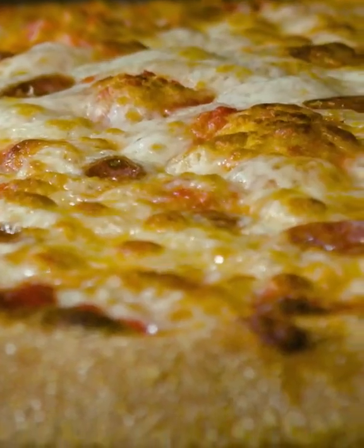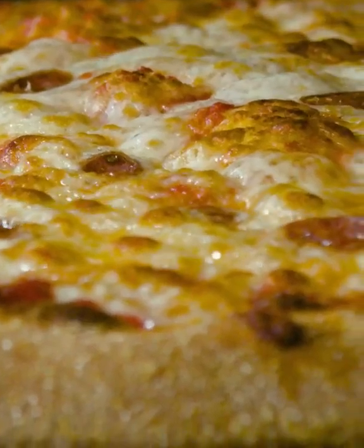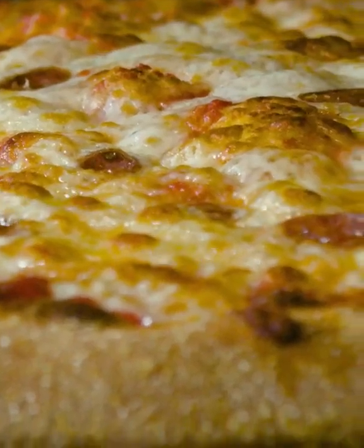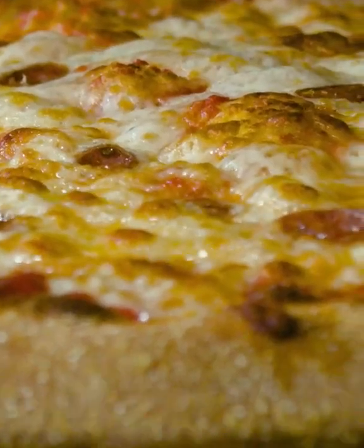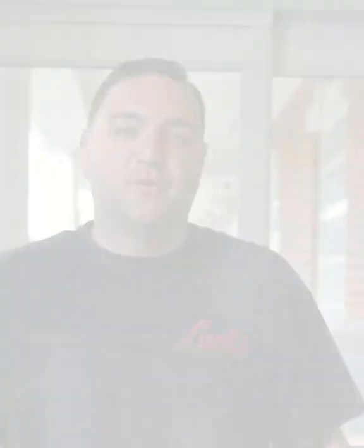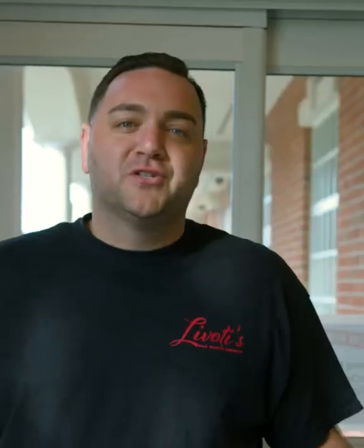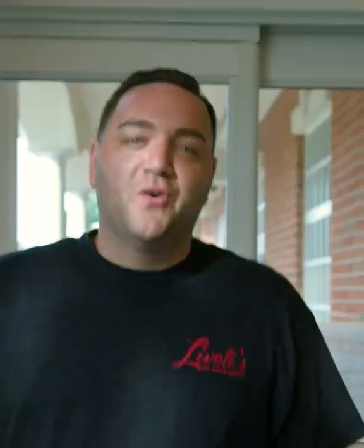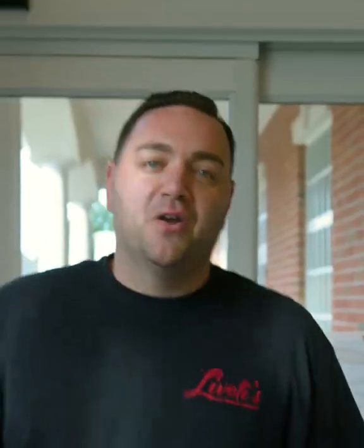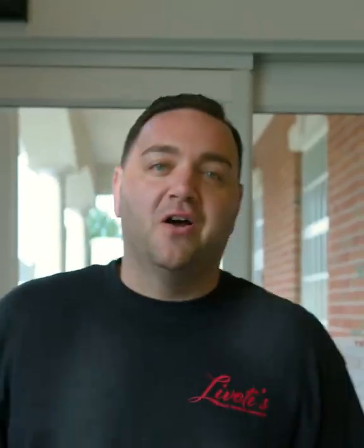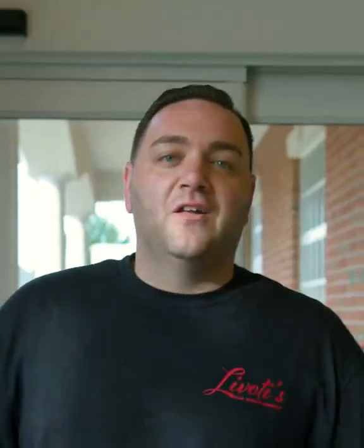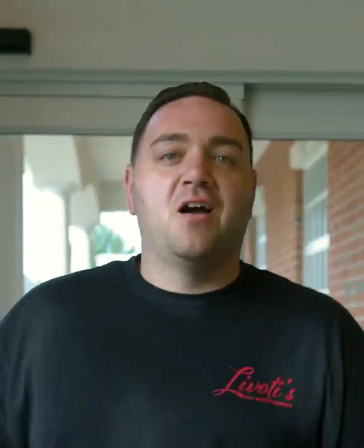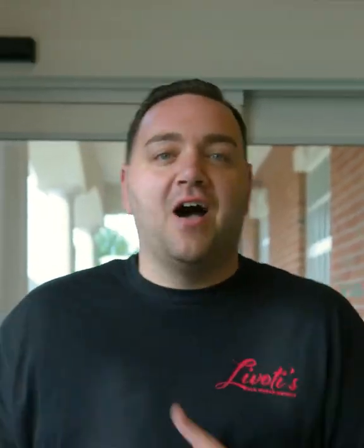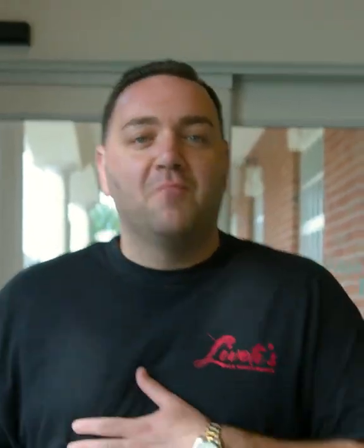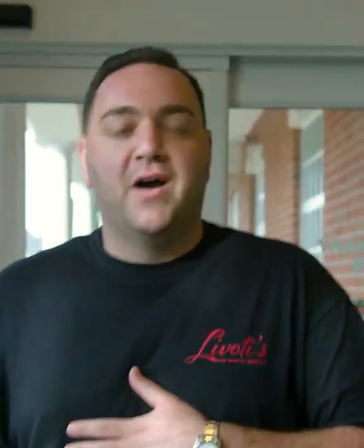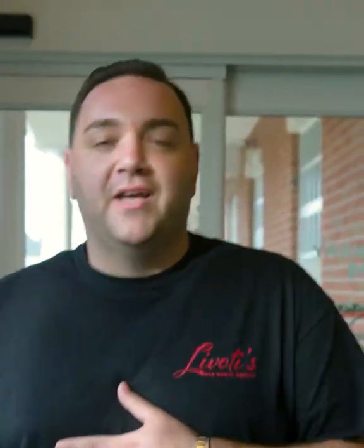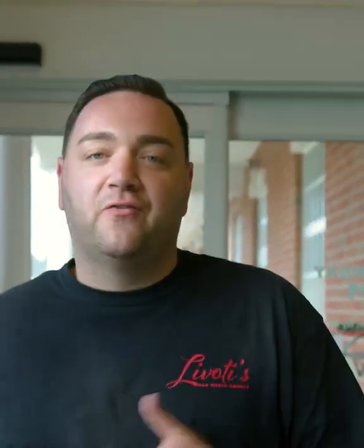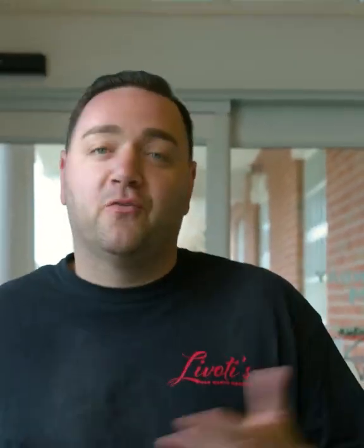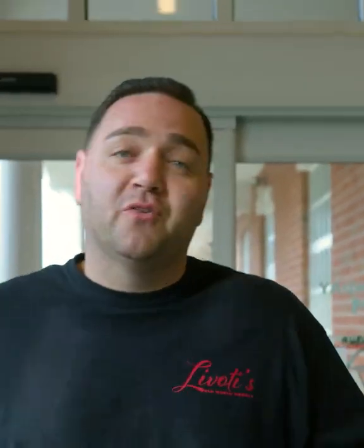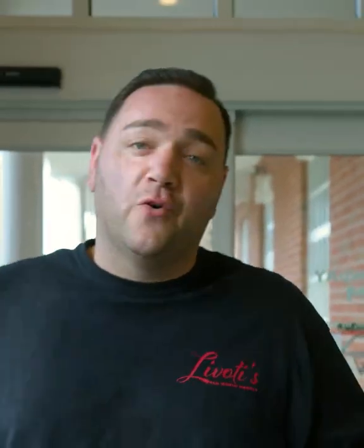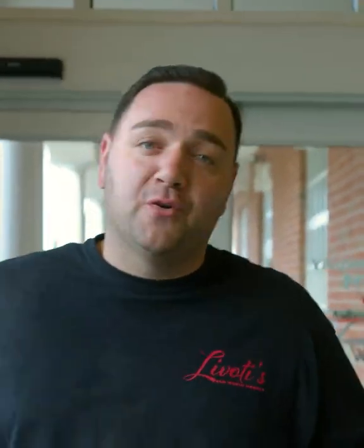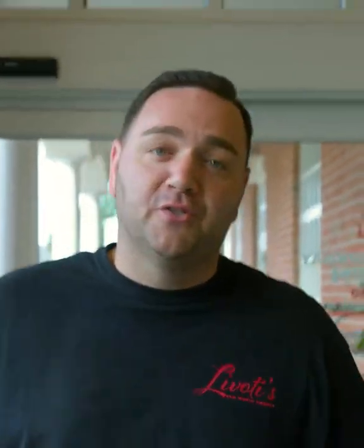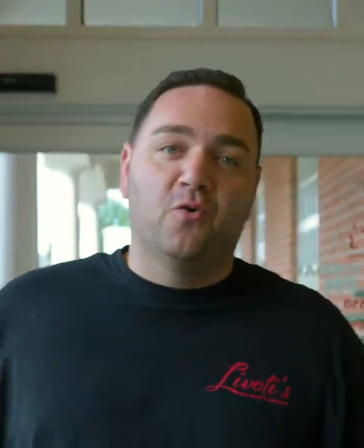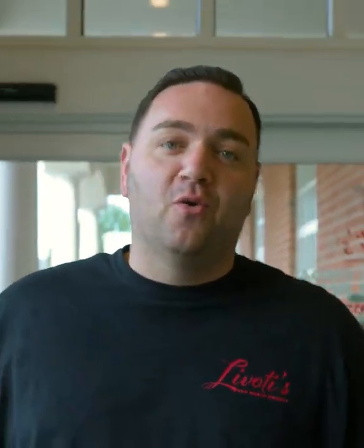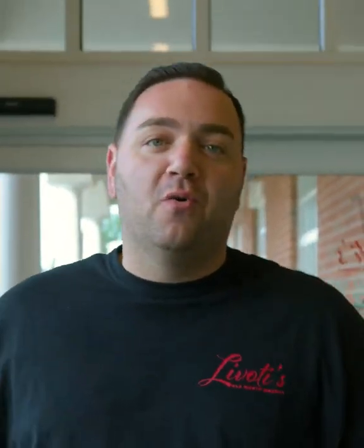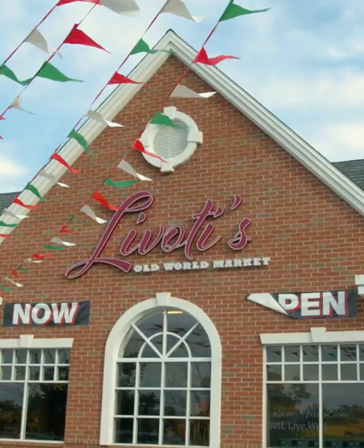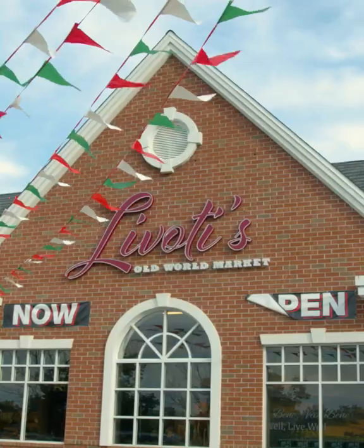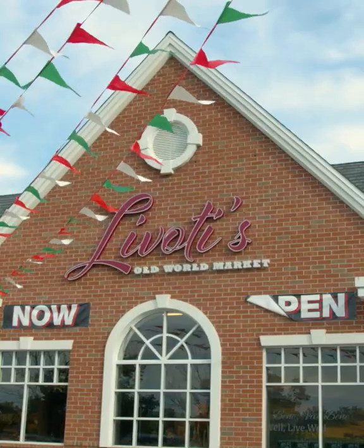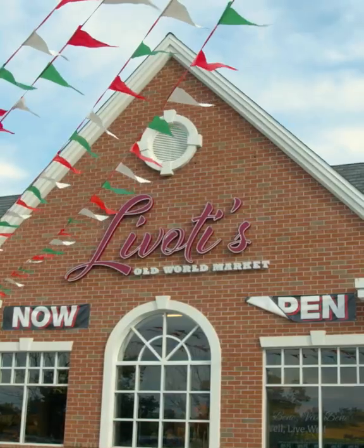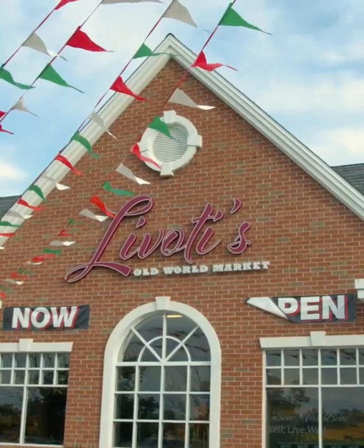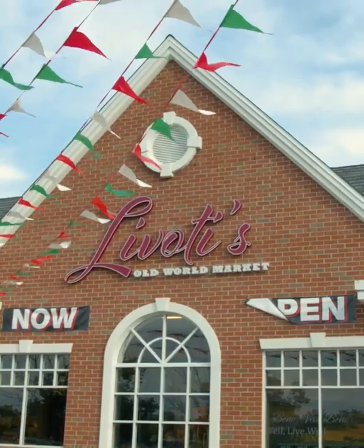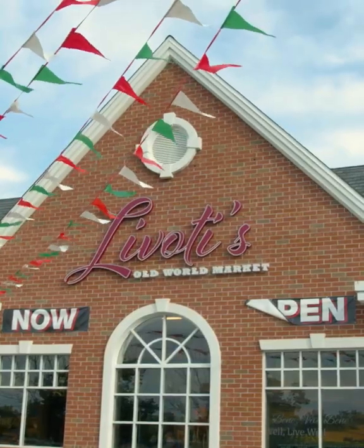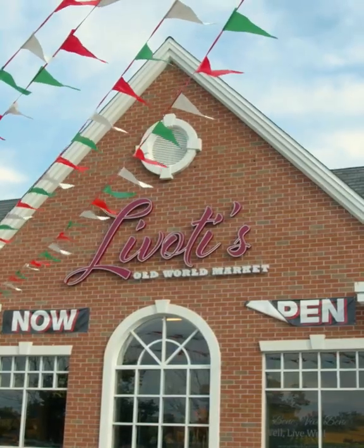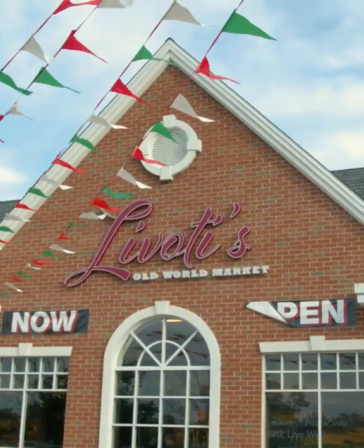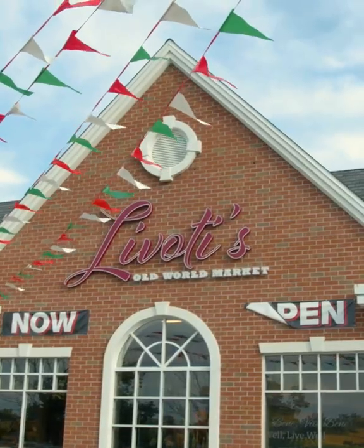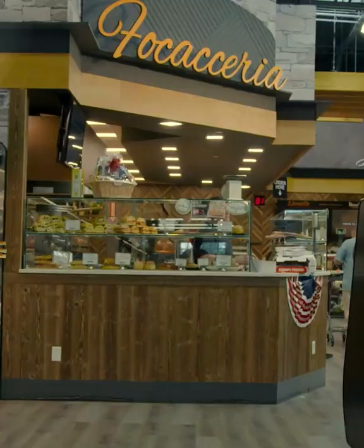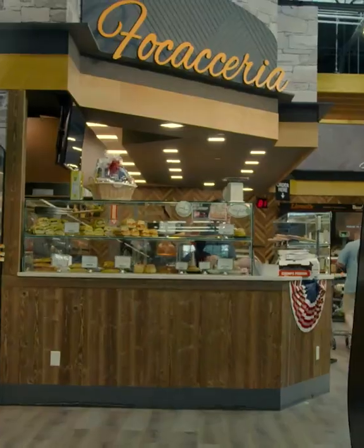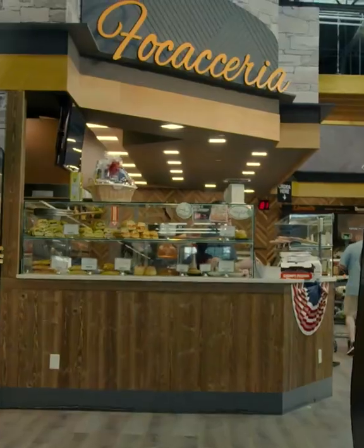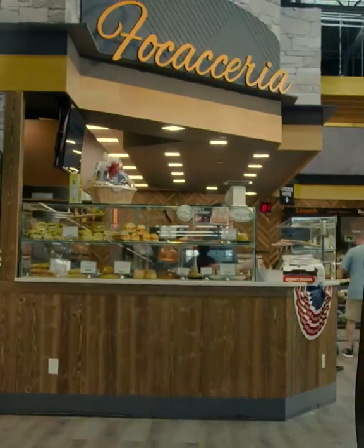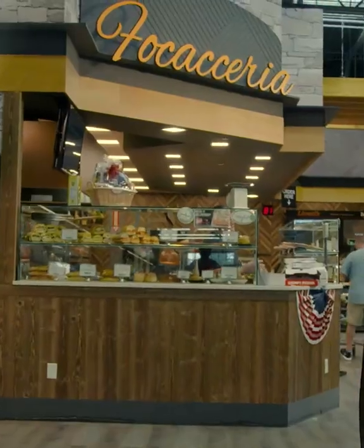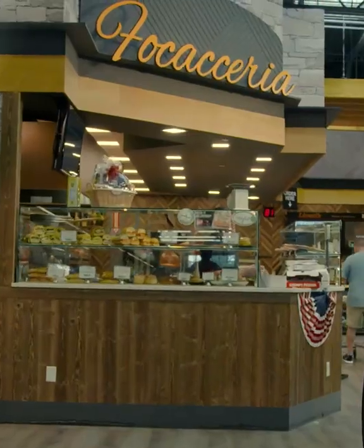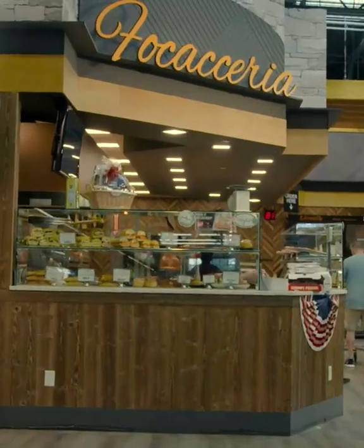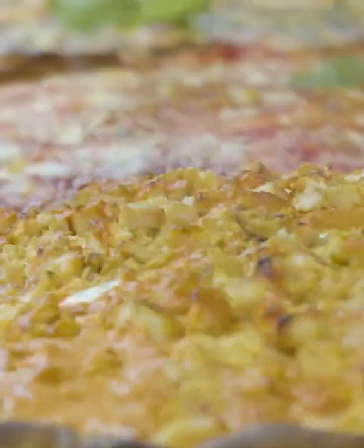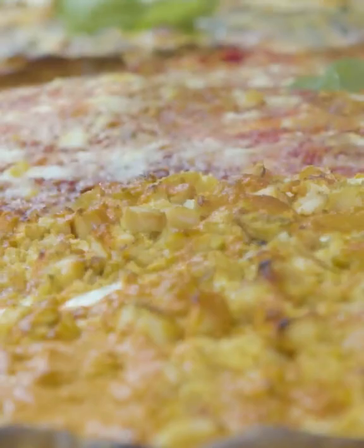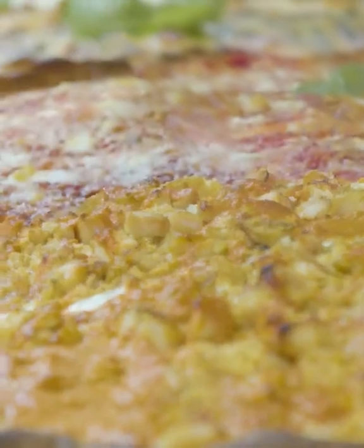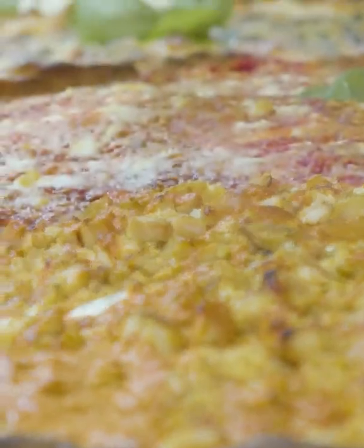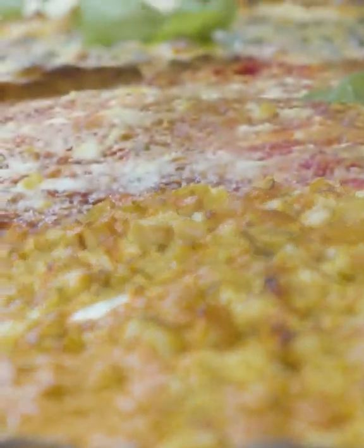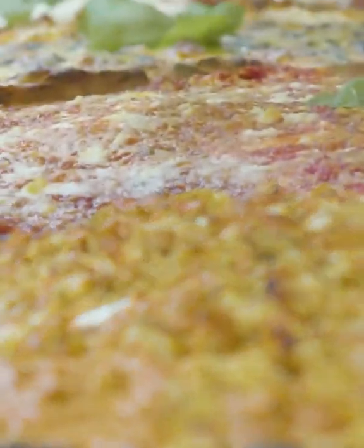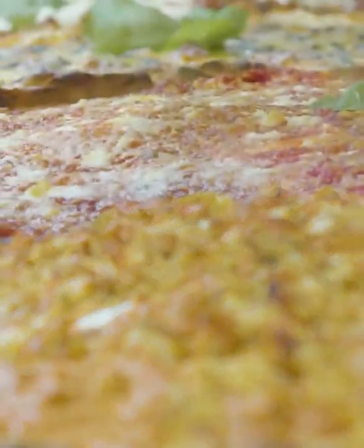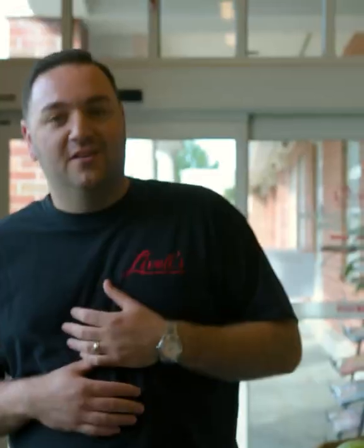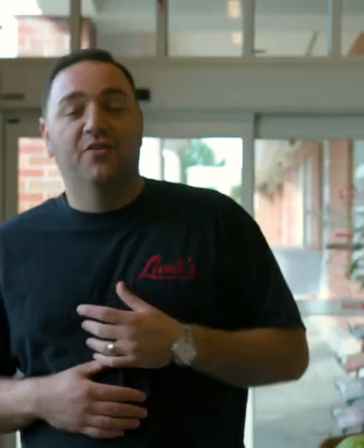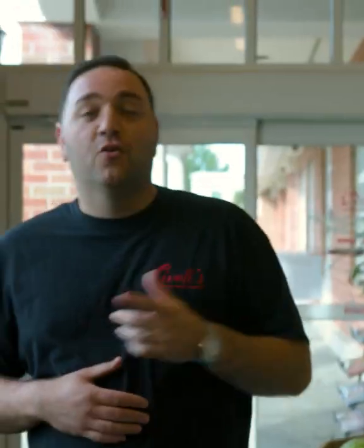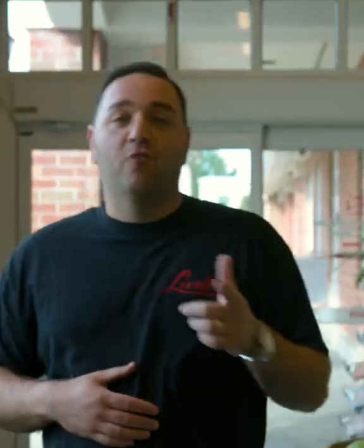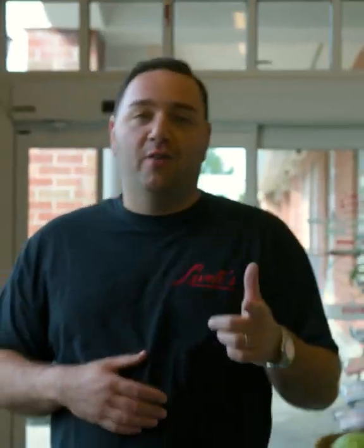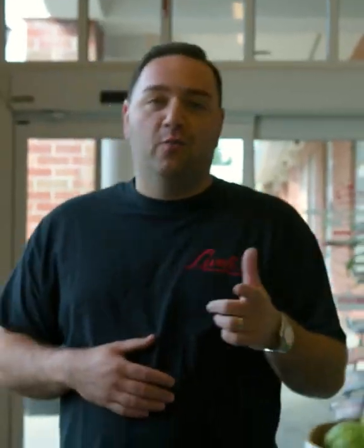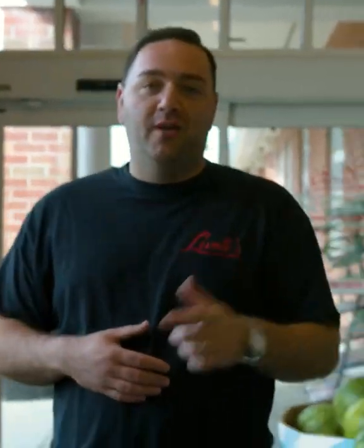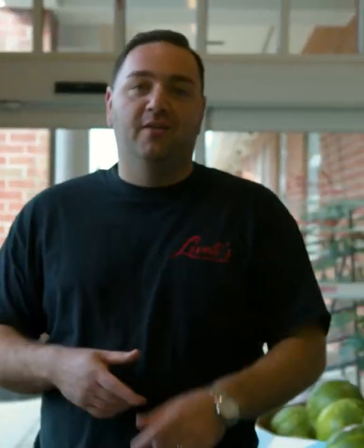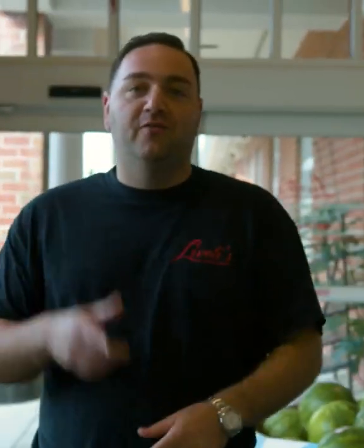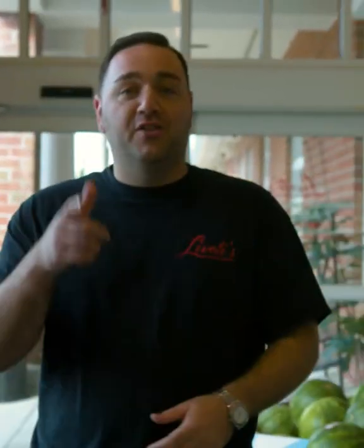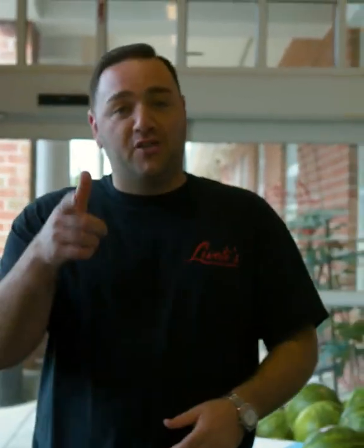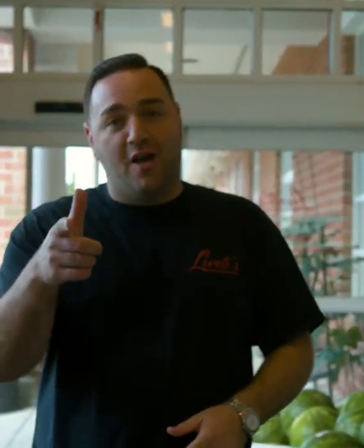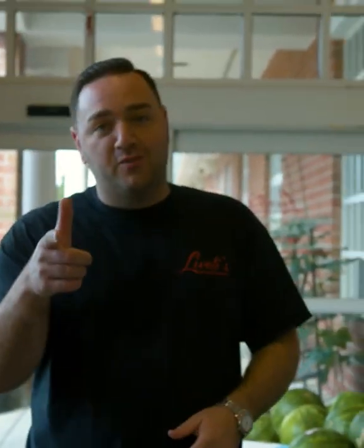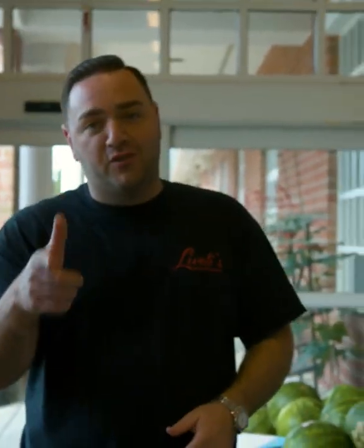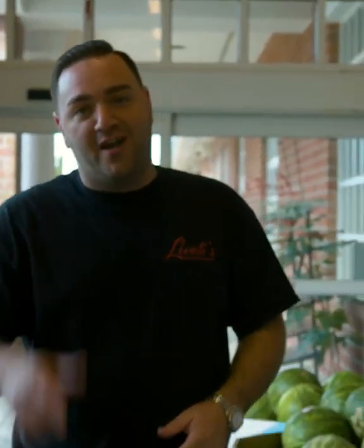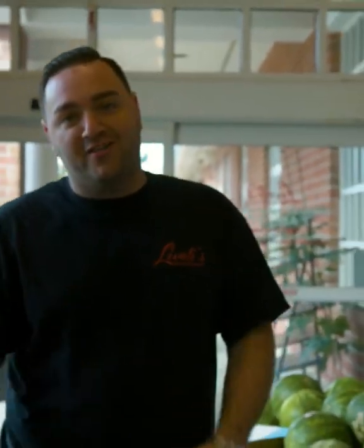Hey, what's going on? I'm Mike from Lovoti's All World Market. And today, we're going to show you how we make pizza the right way for the Chomps Challenge.